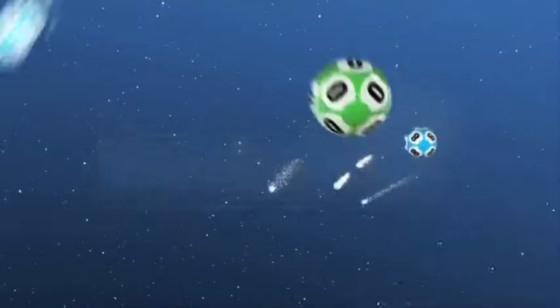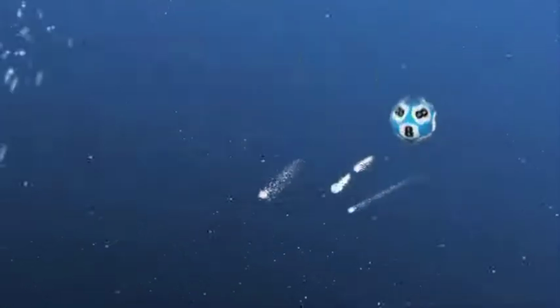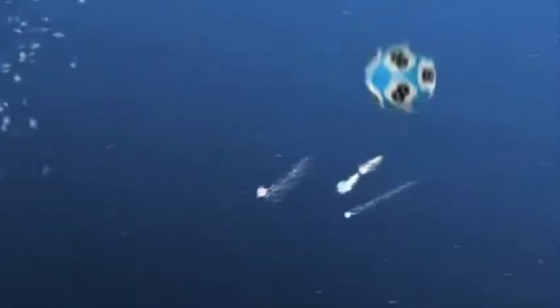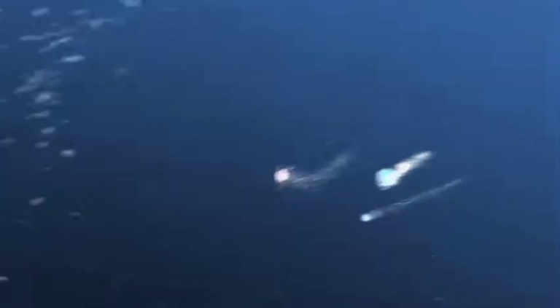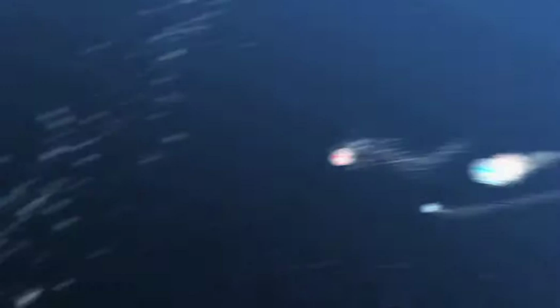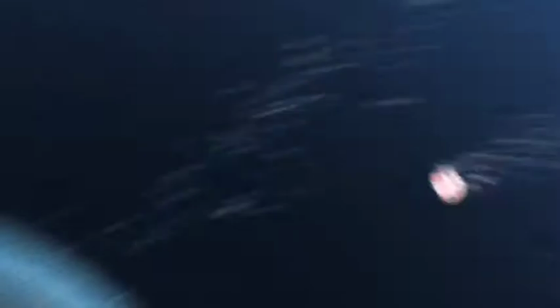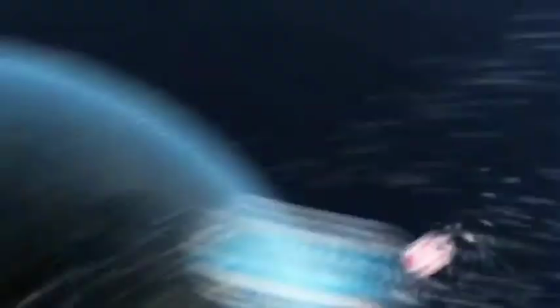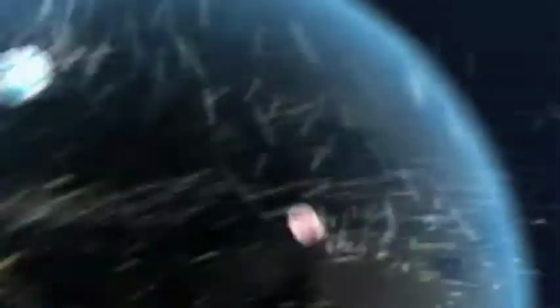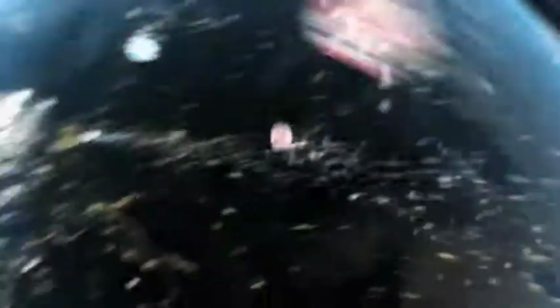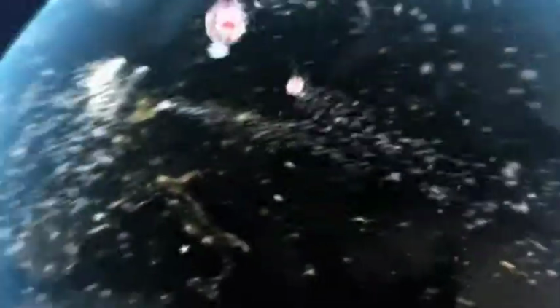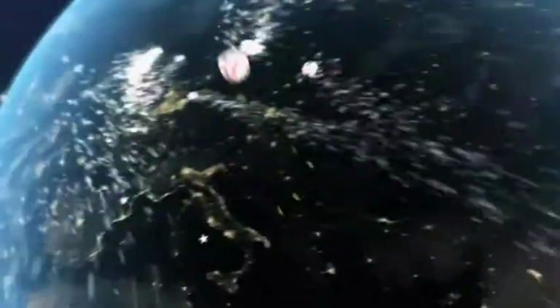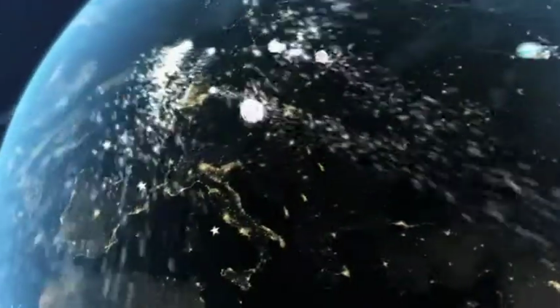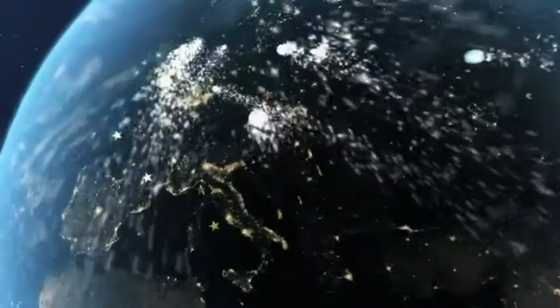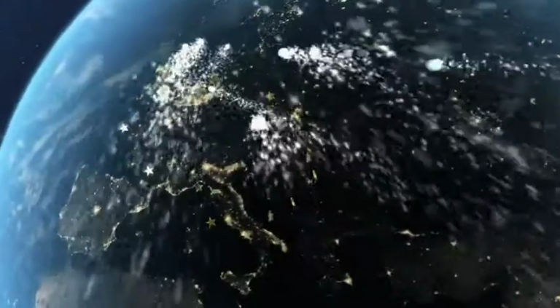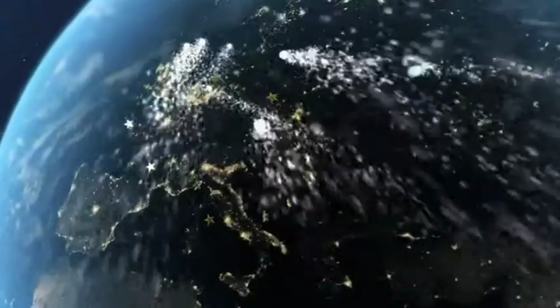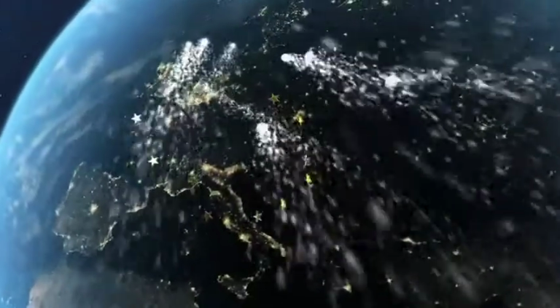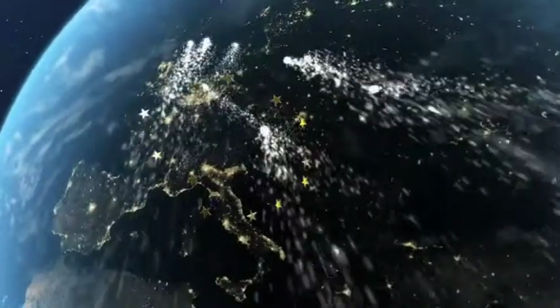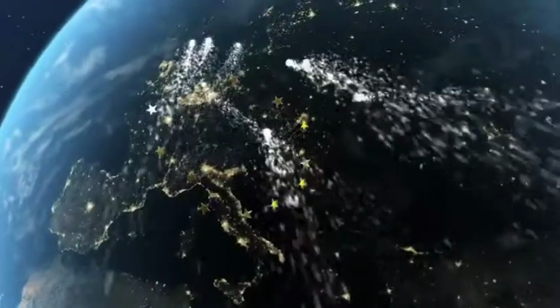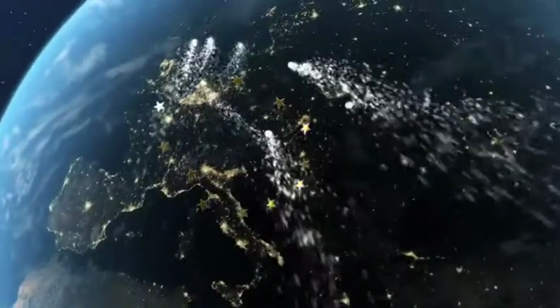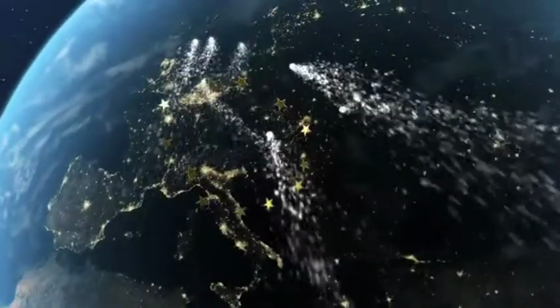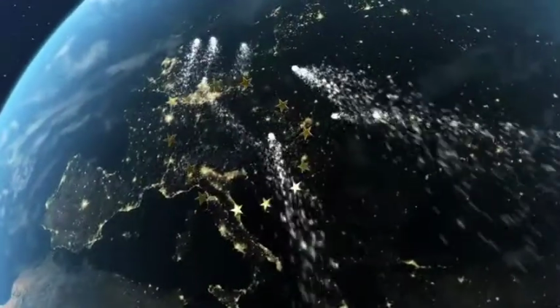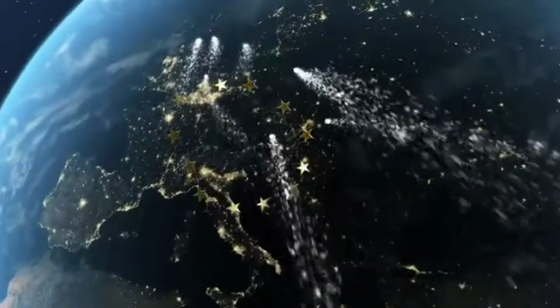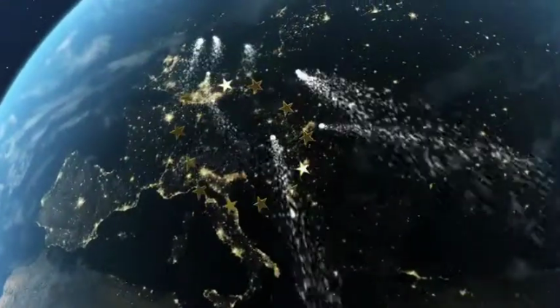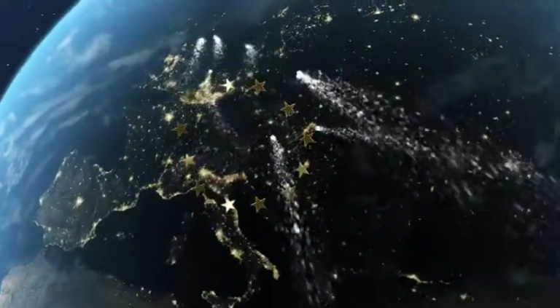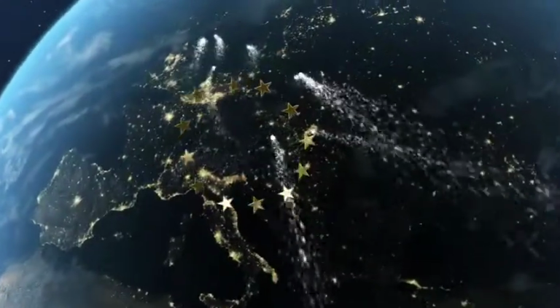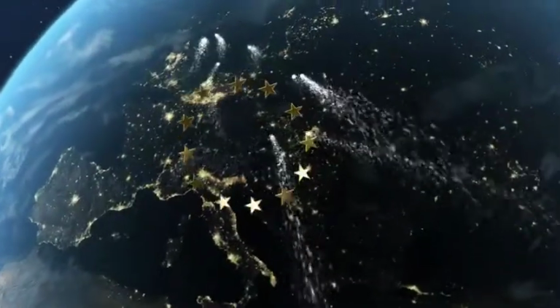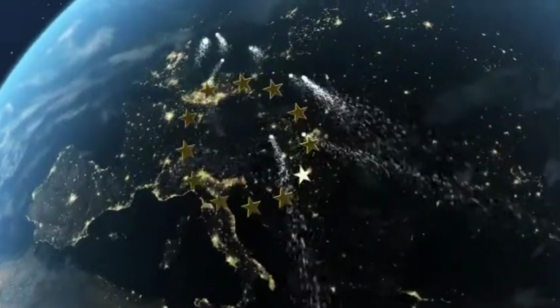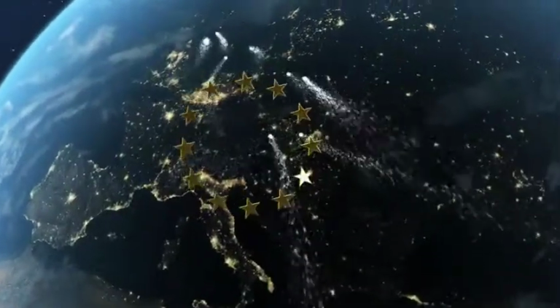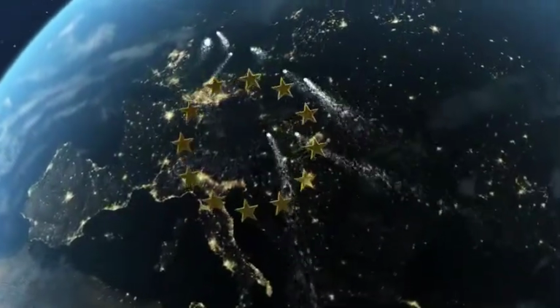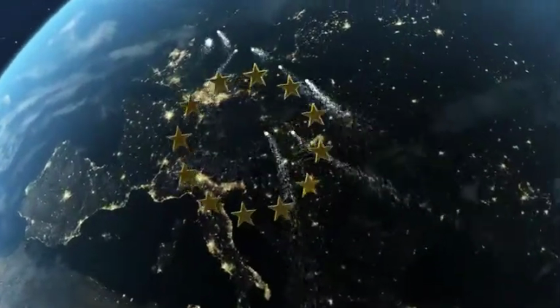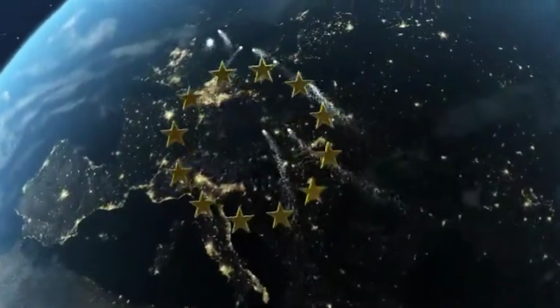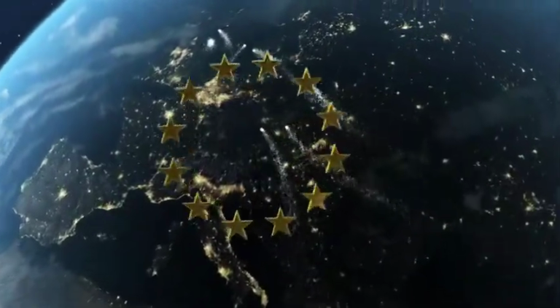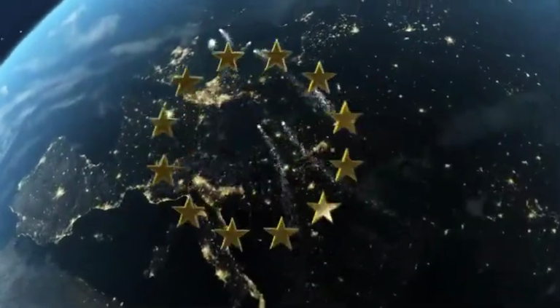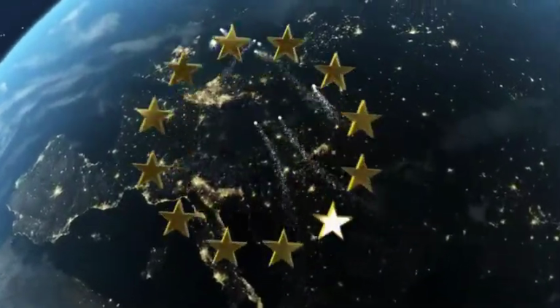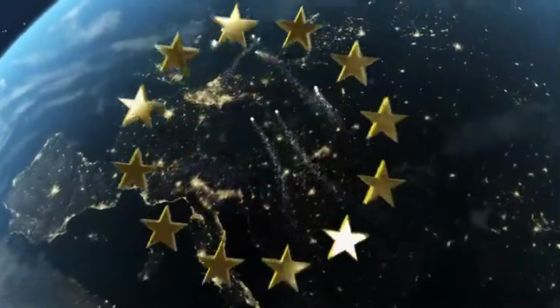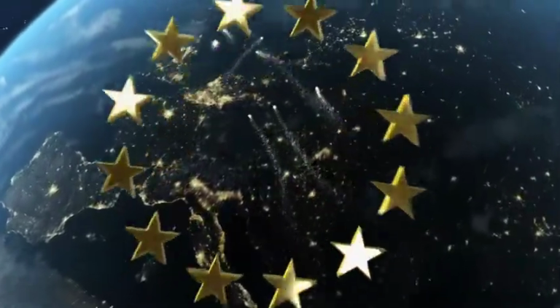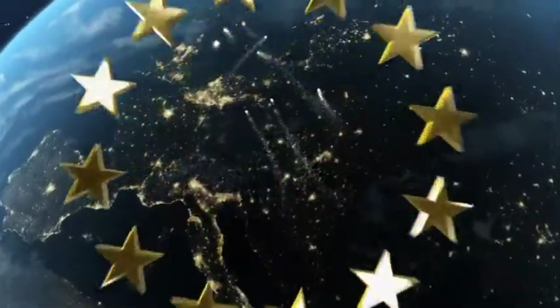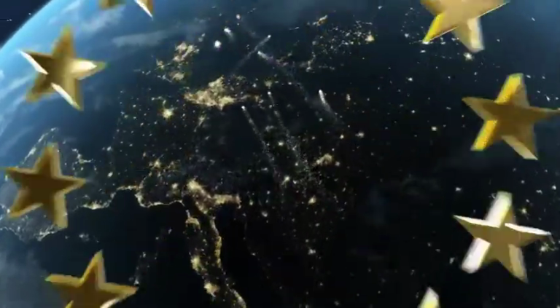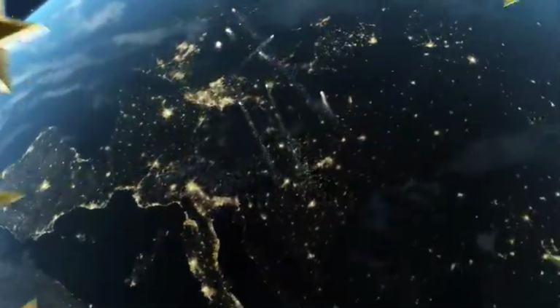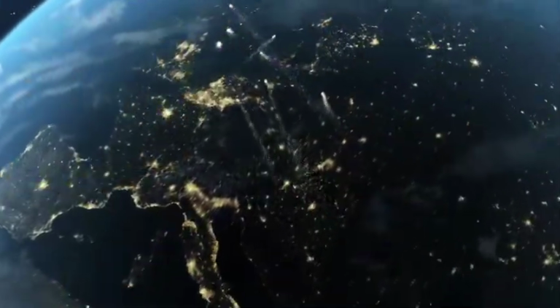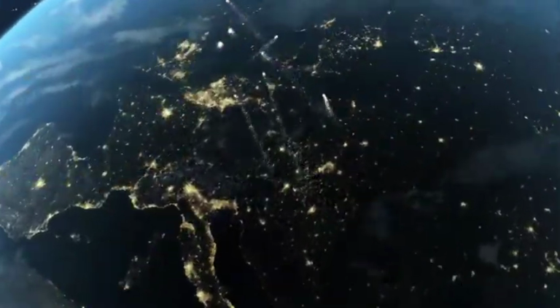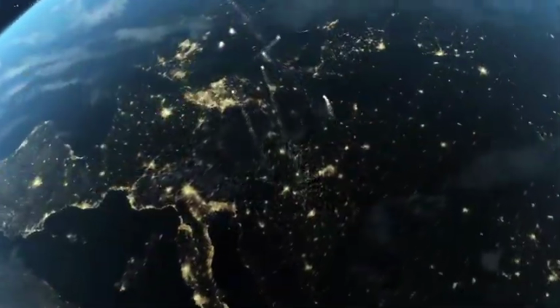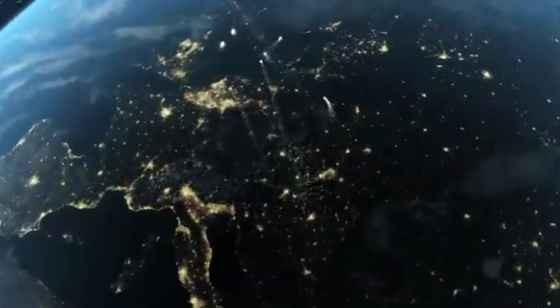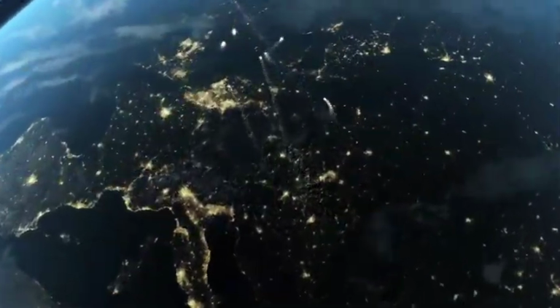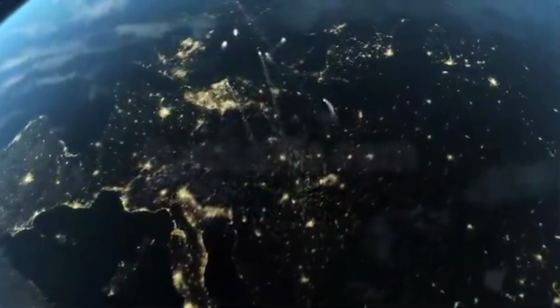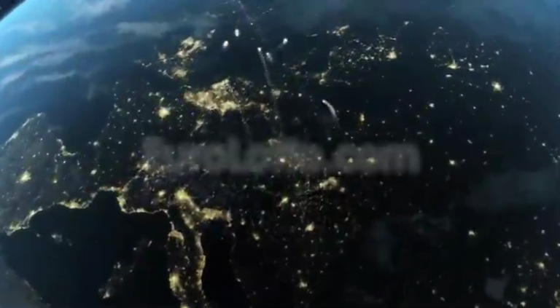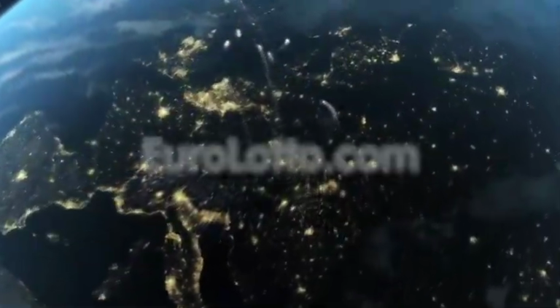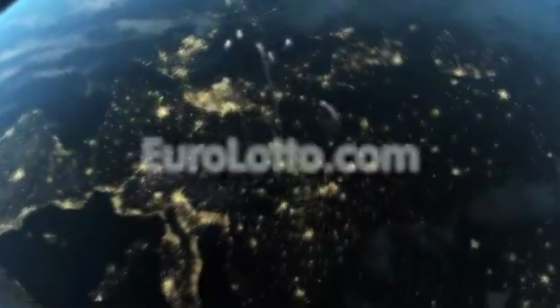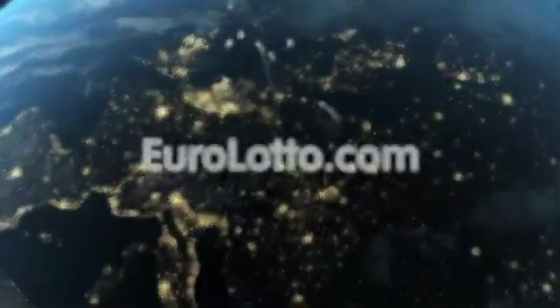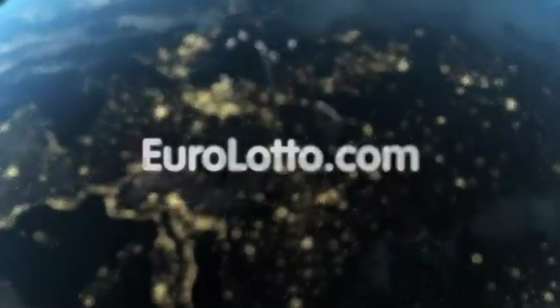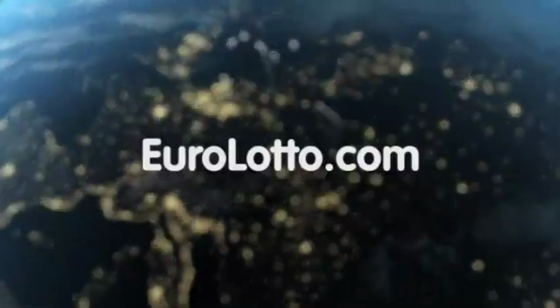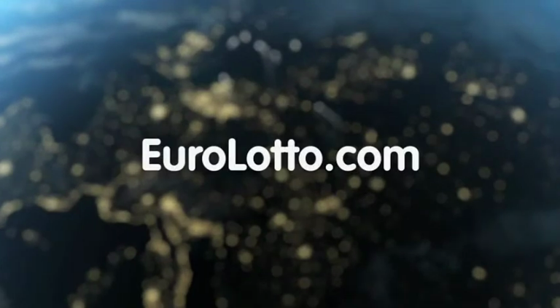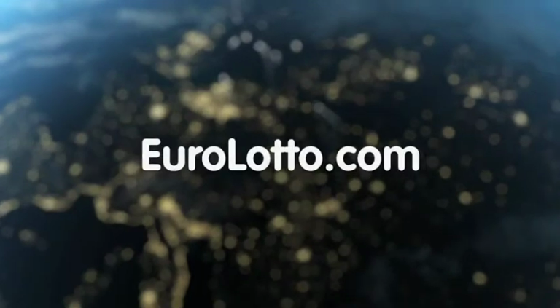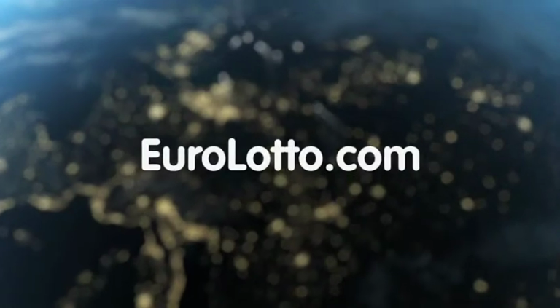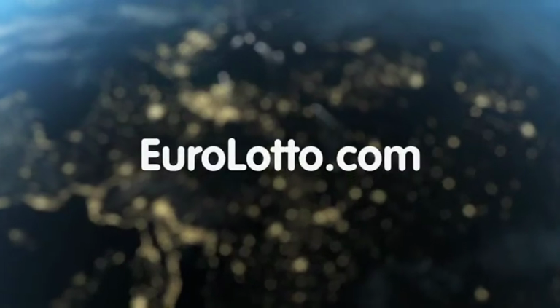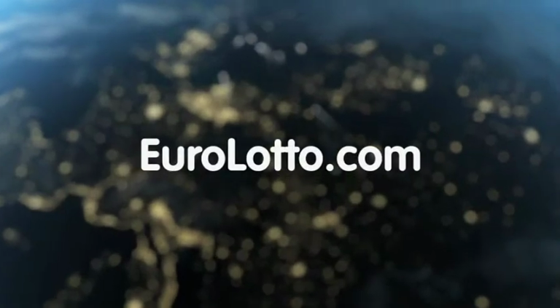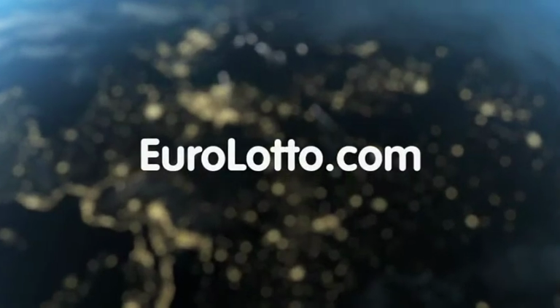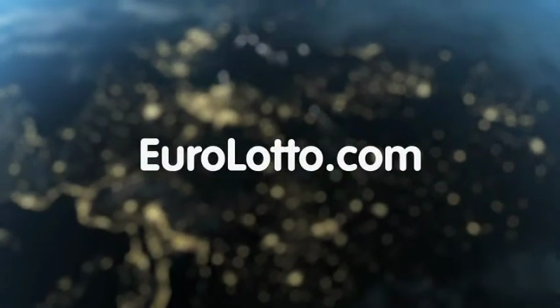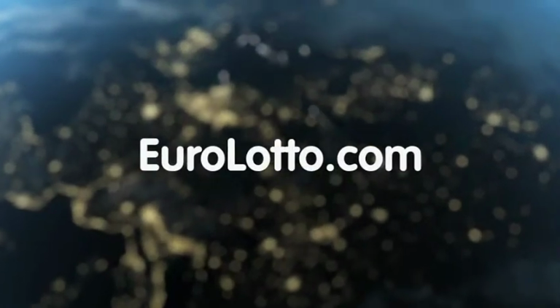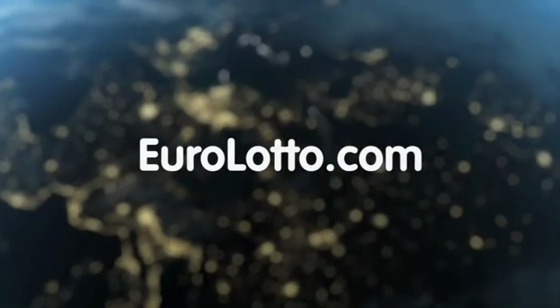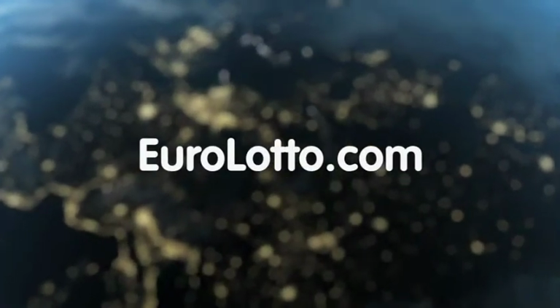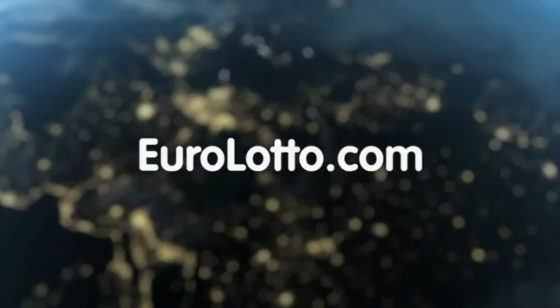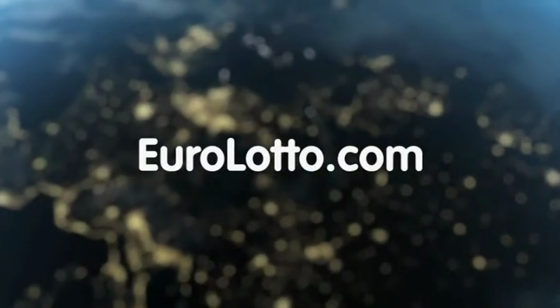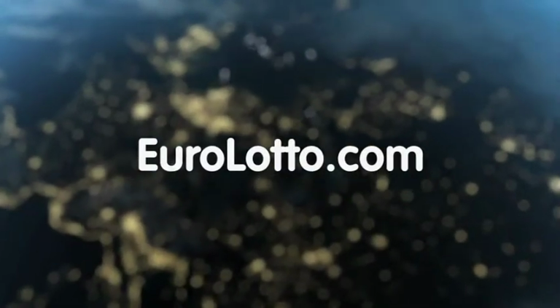That's it from Euro Lotto today. Have a fantastic evening and hope to see you again tomorrow. Same time, same place.